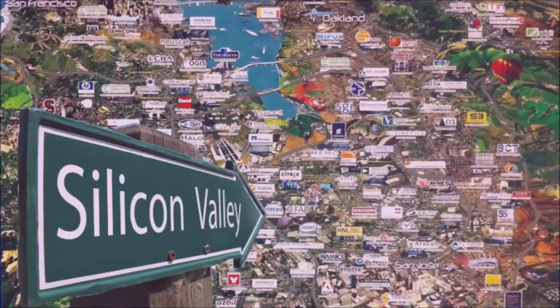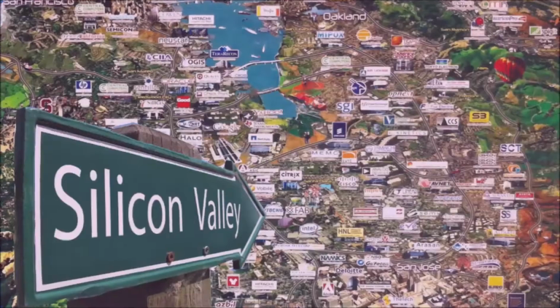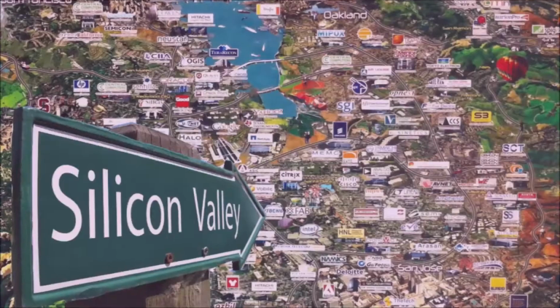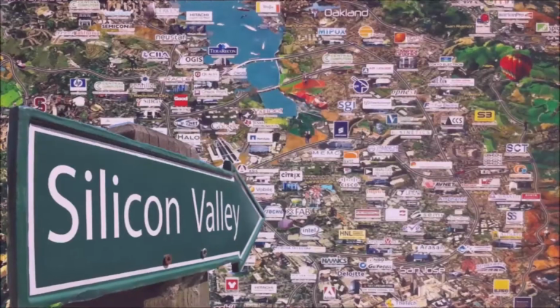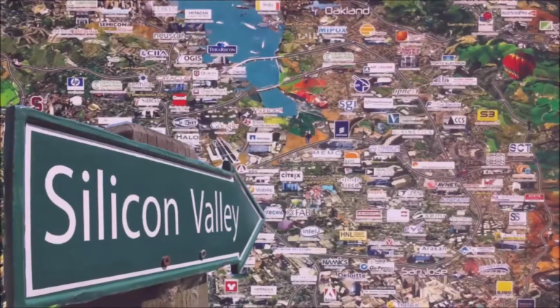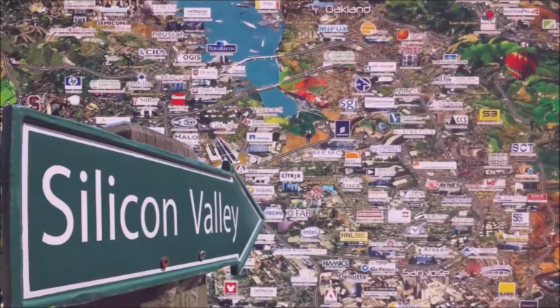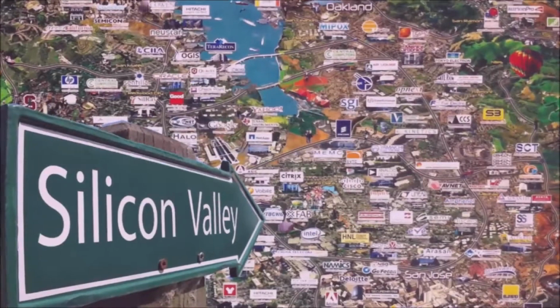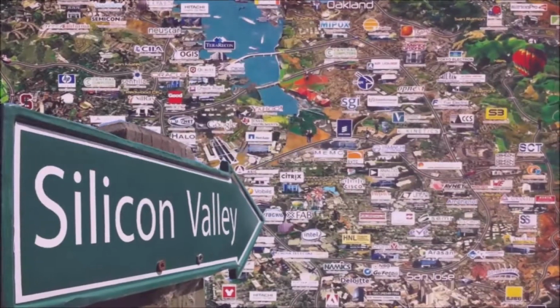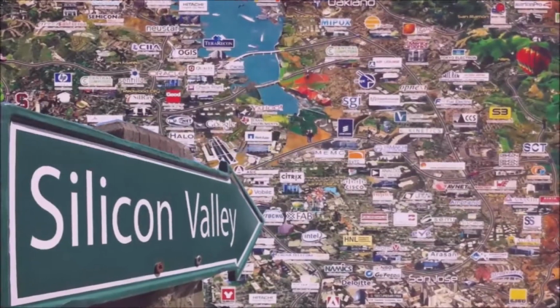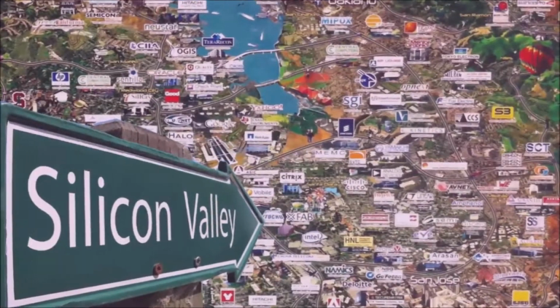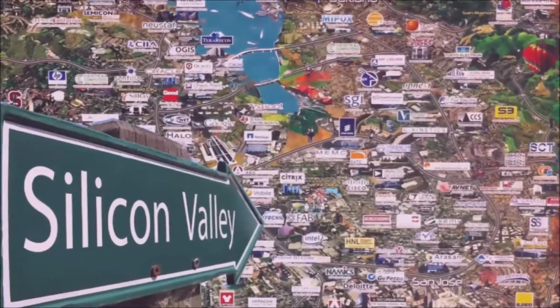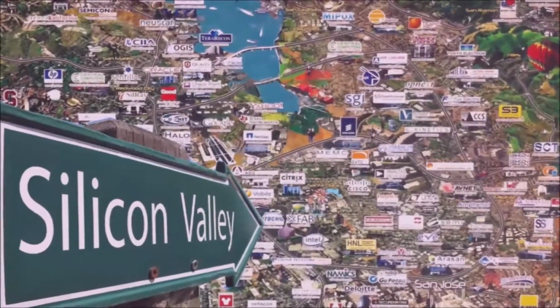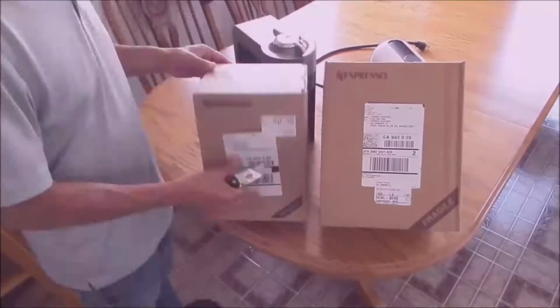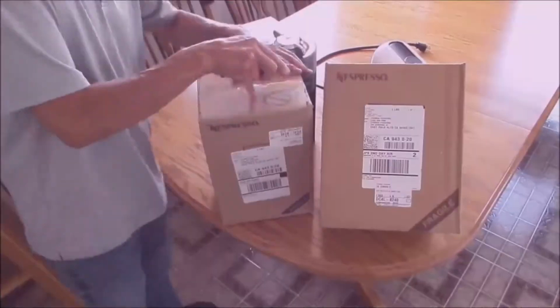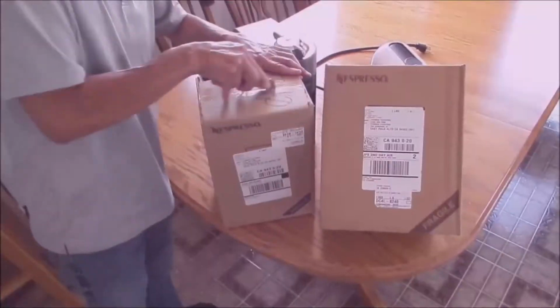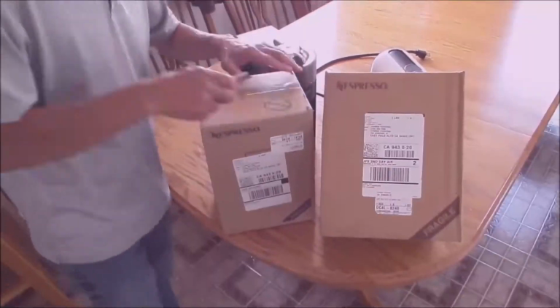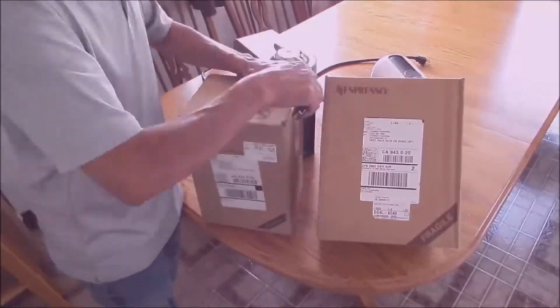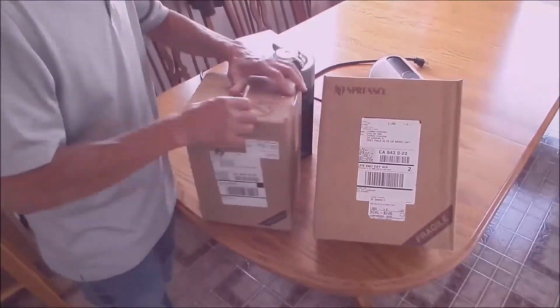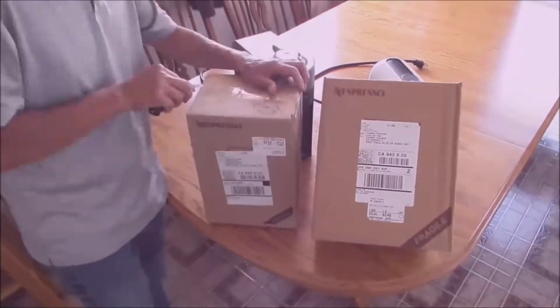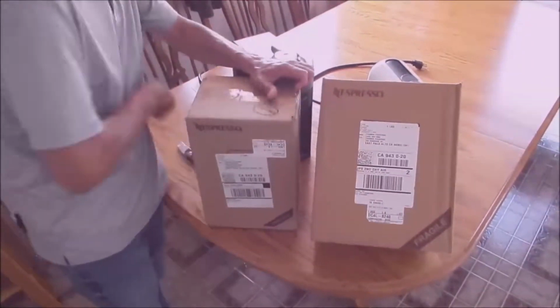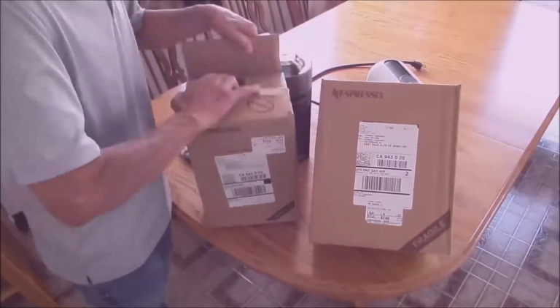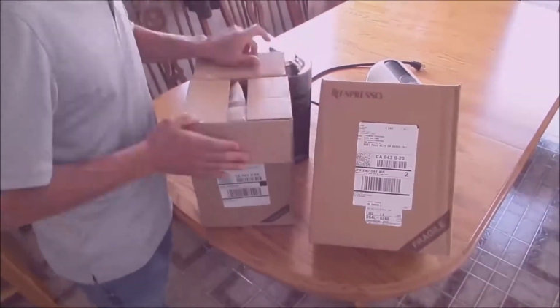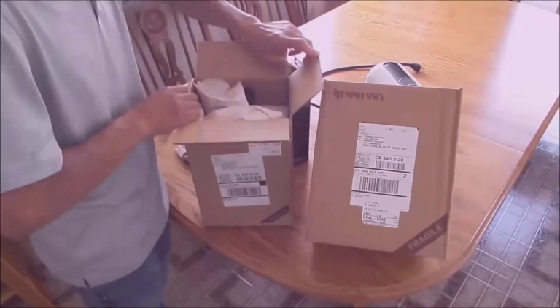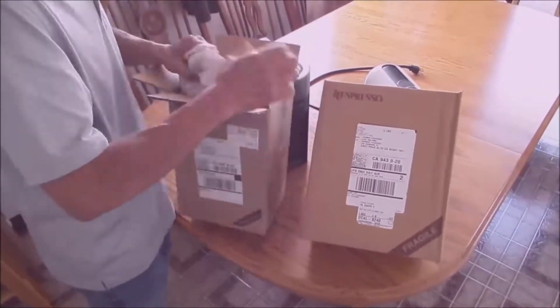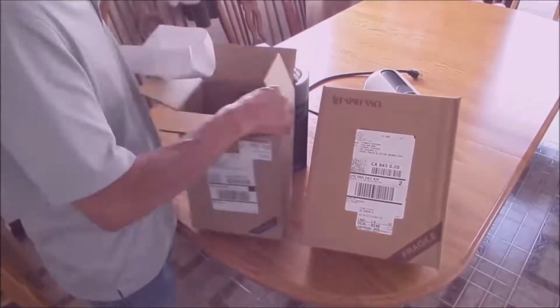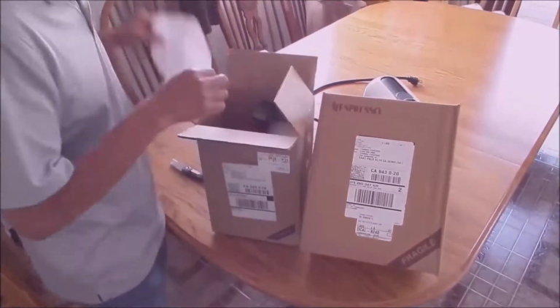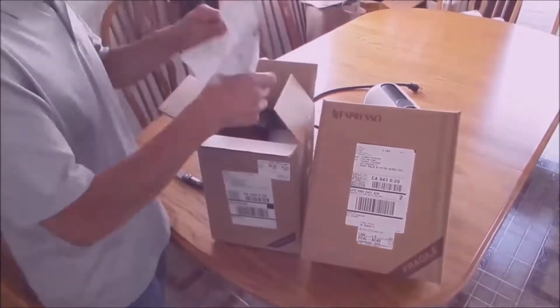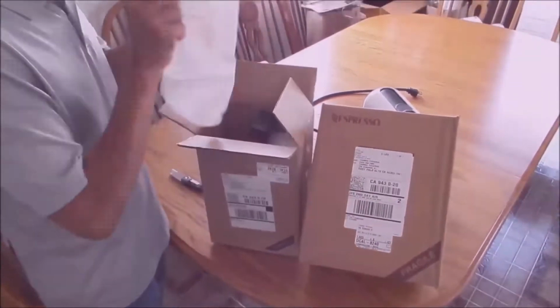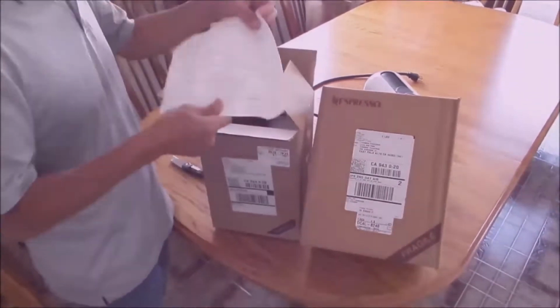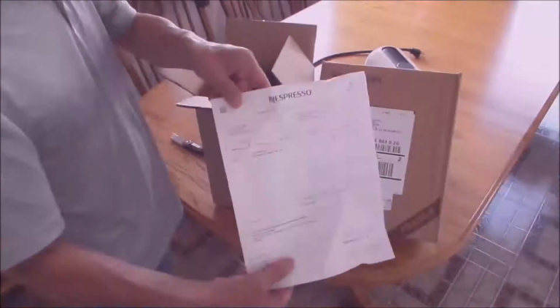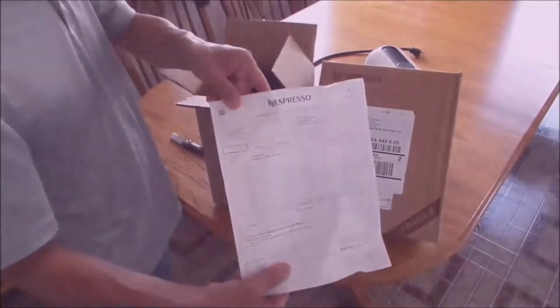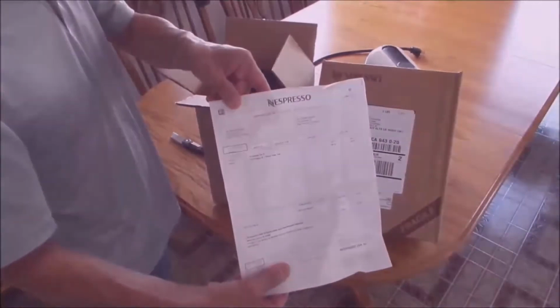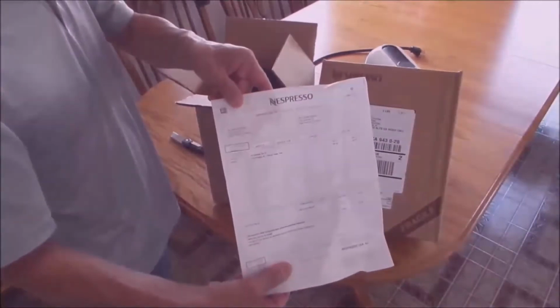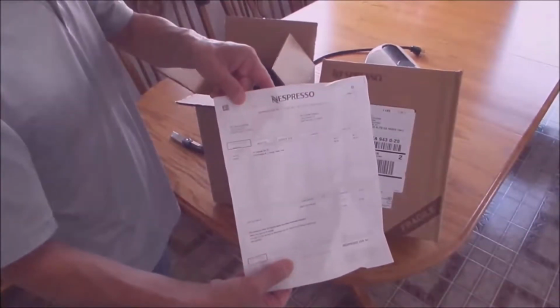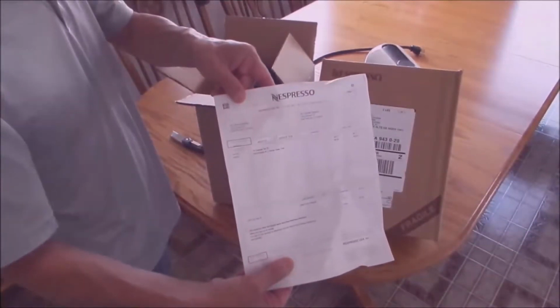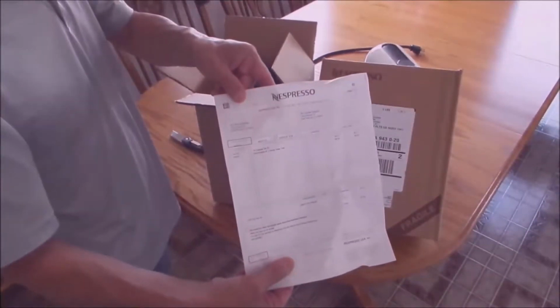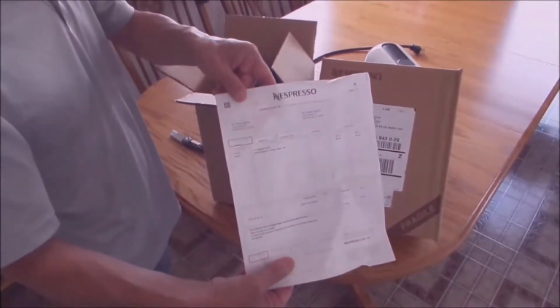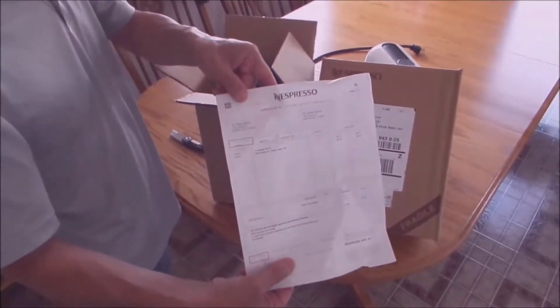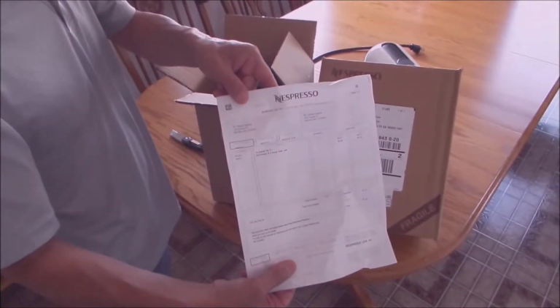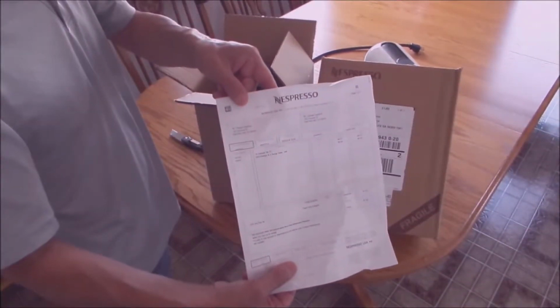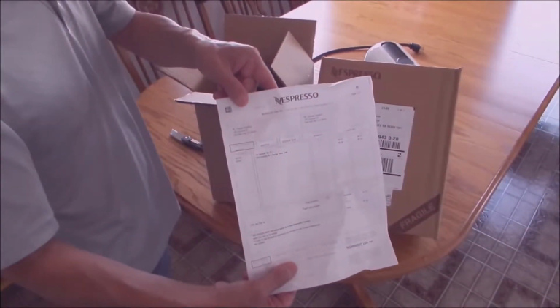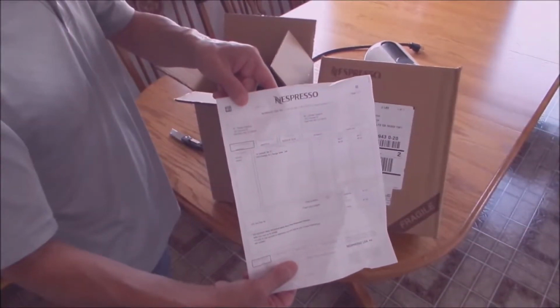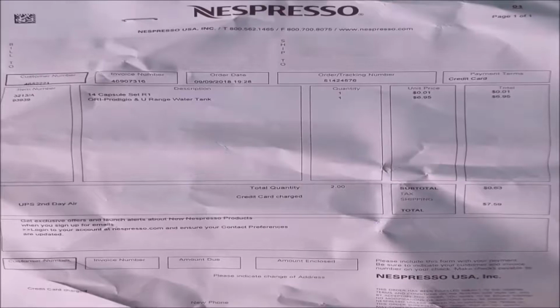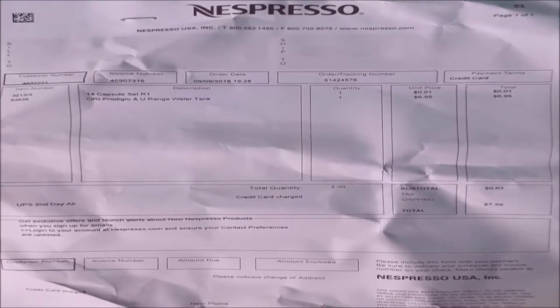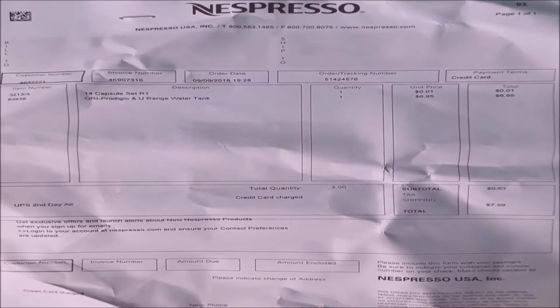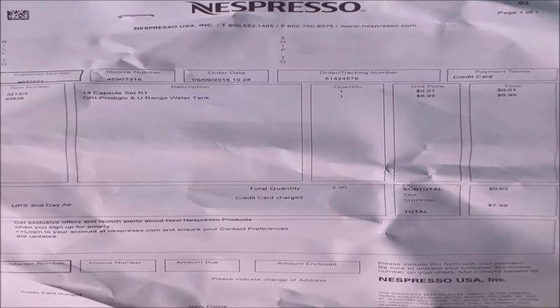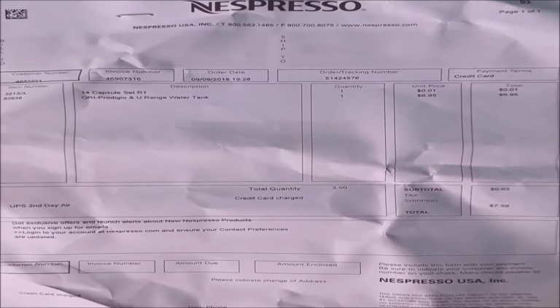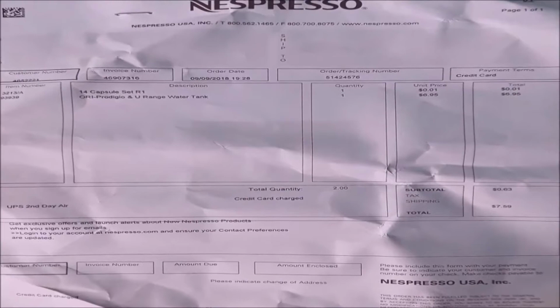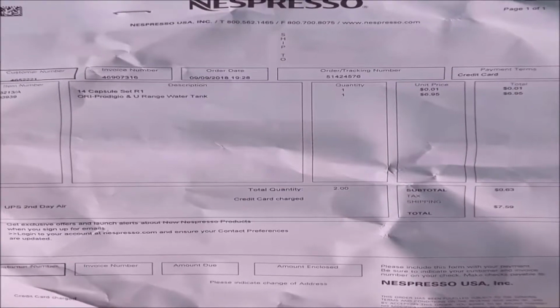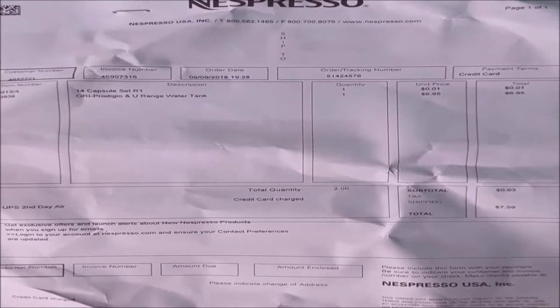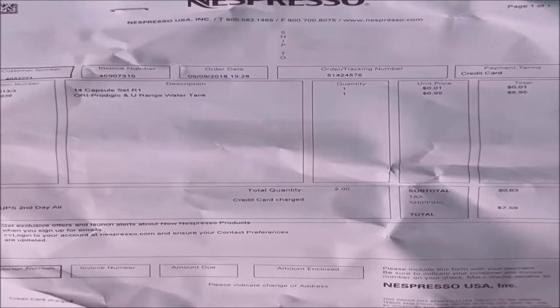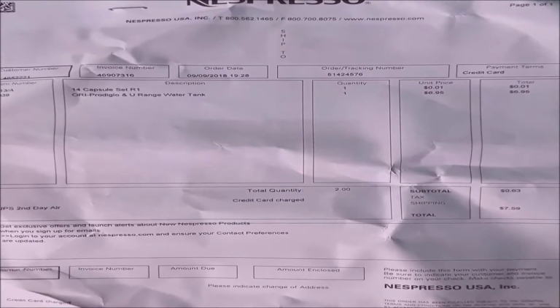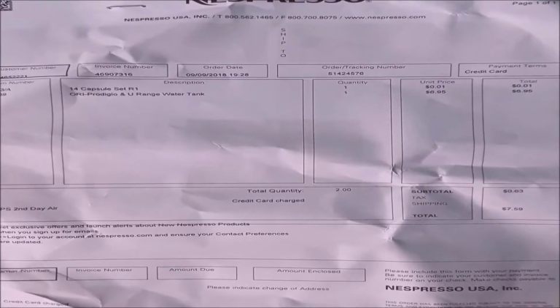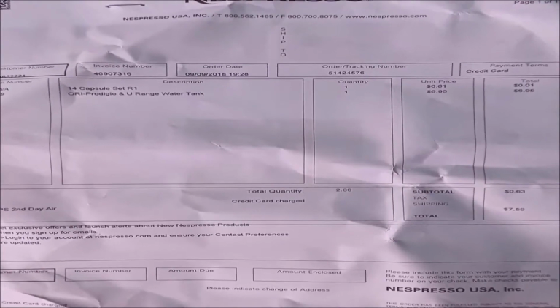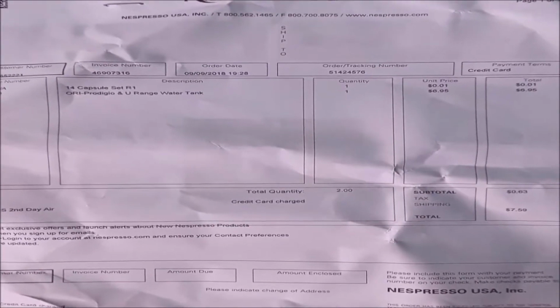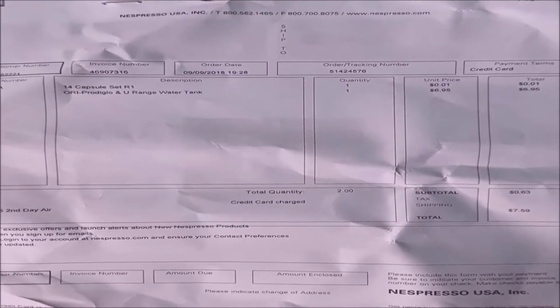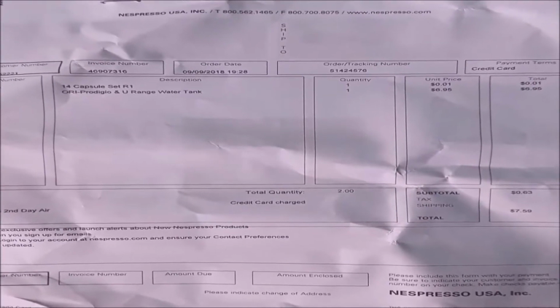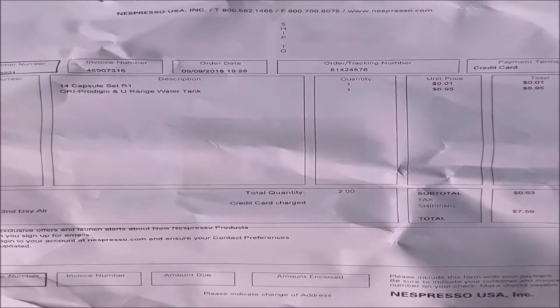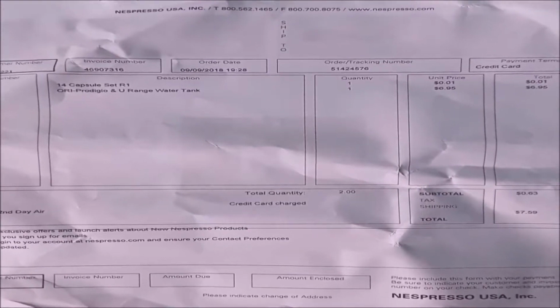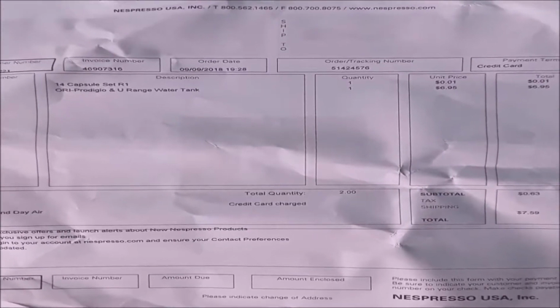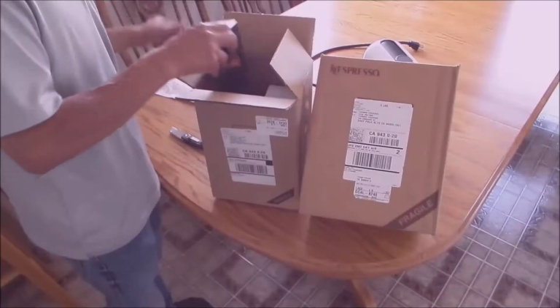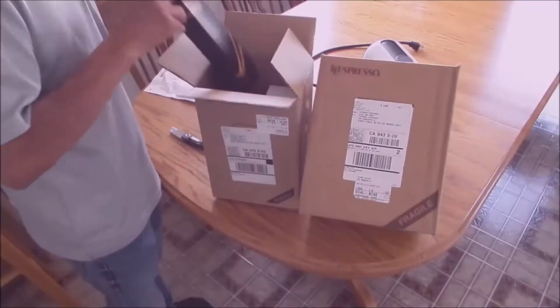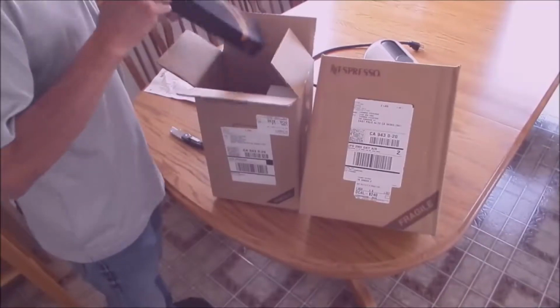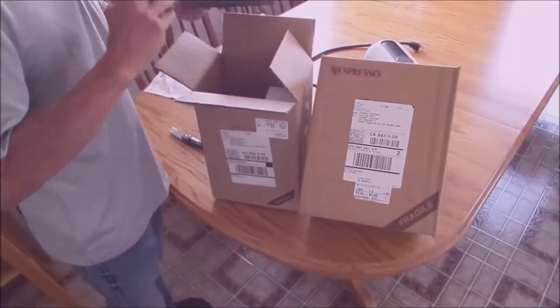Hi, Silicon Valley Tom. Today I'm showing you some Nespresso machines and the products that they were able to give me for free just by joining my Nespresso club.